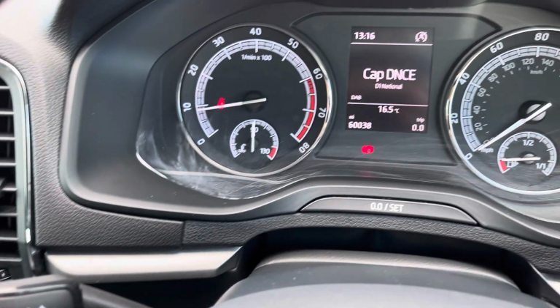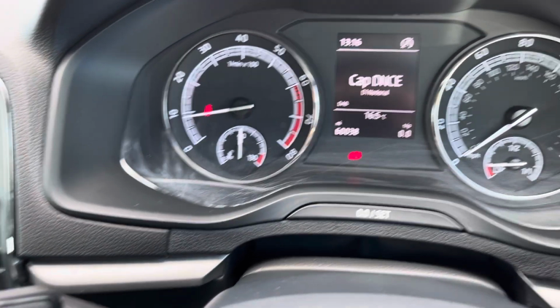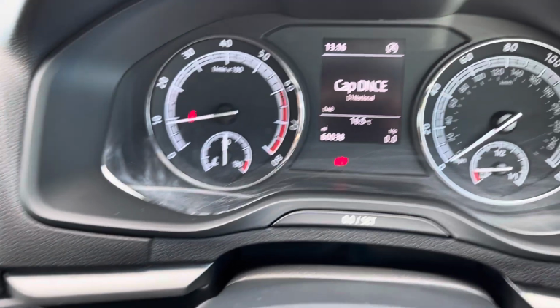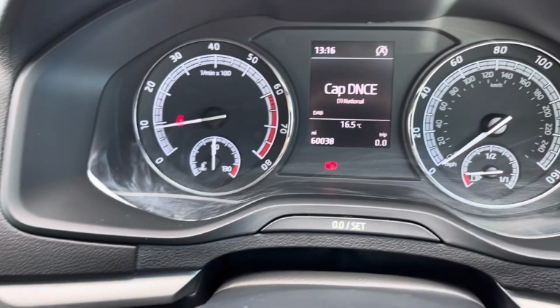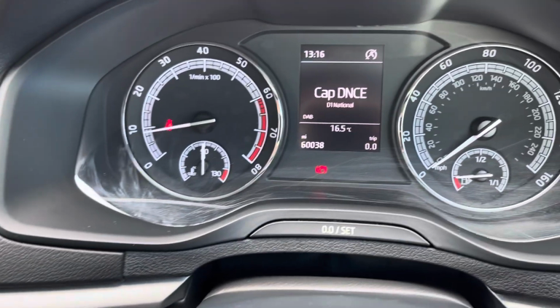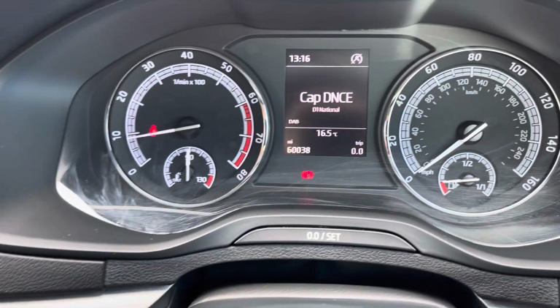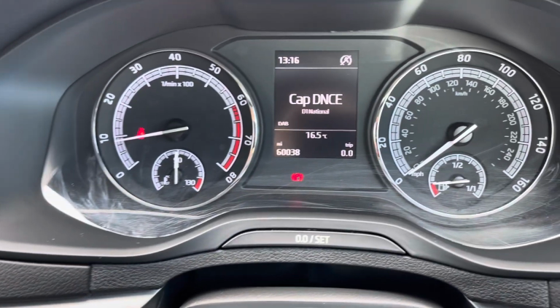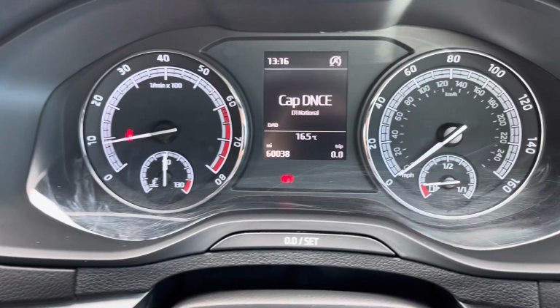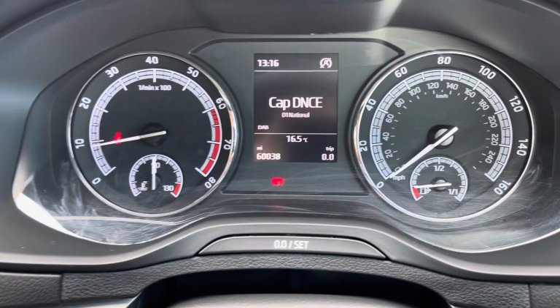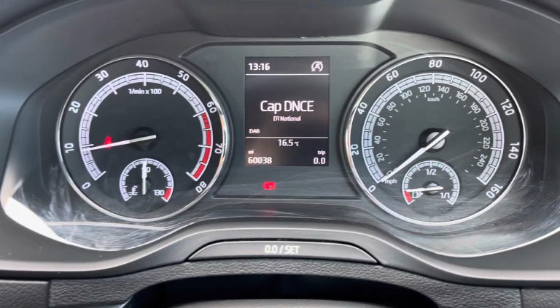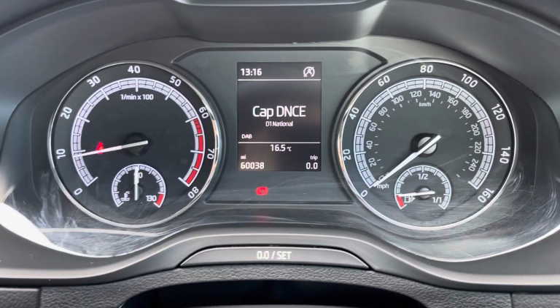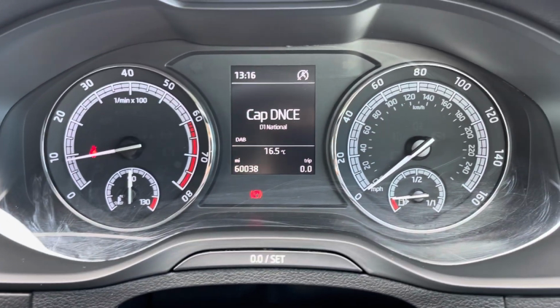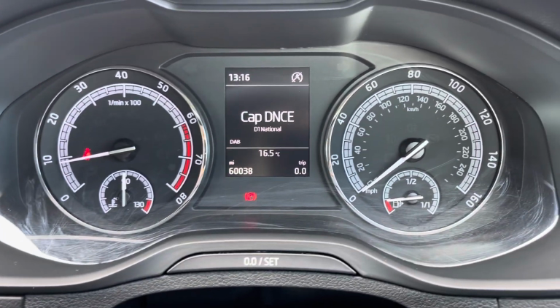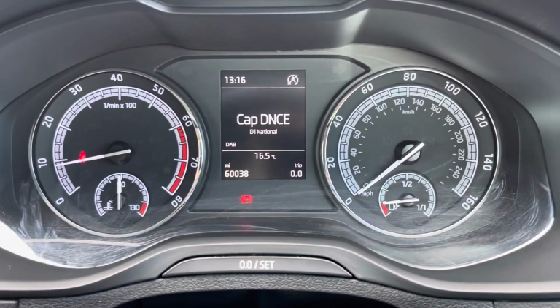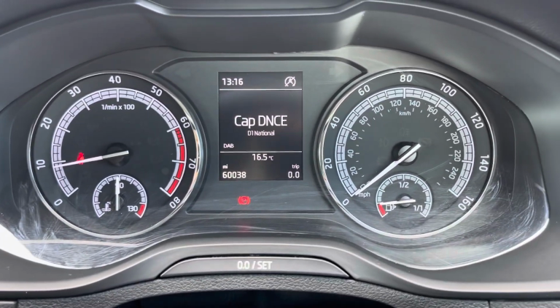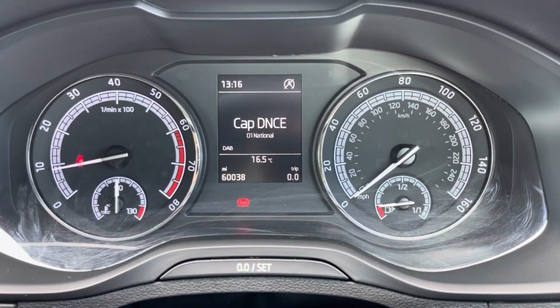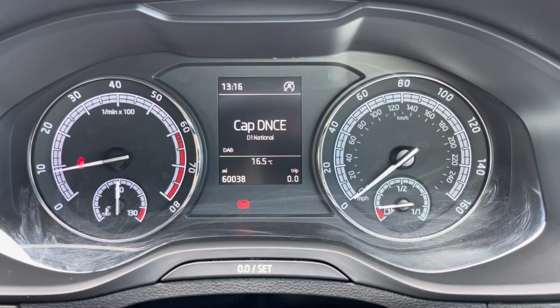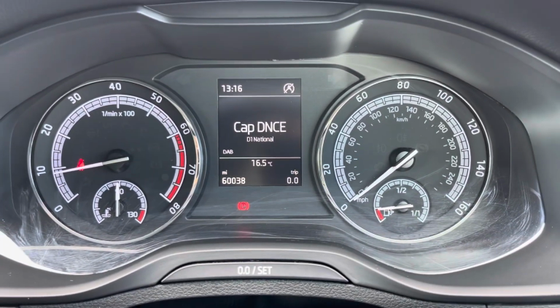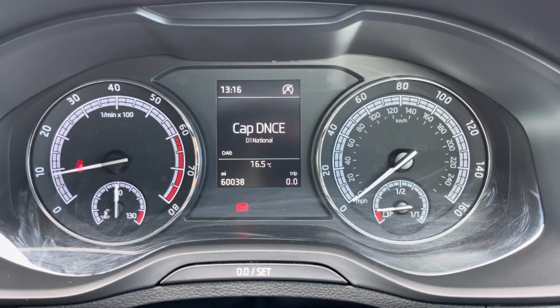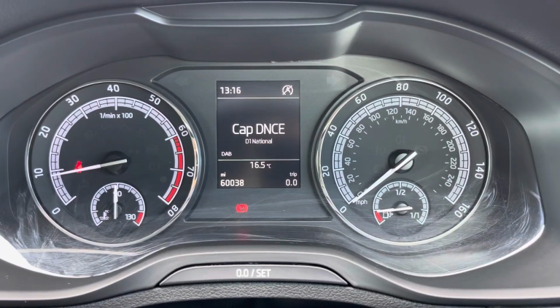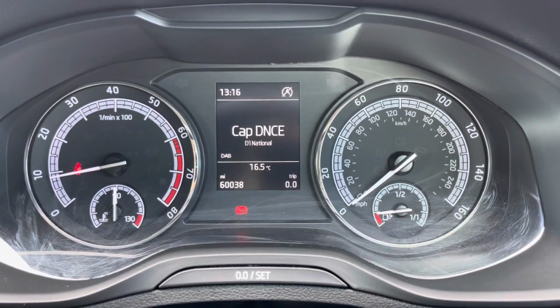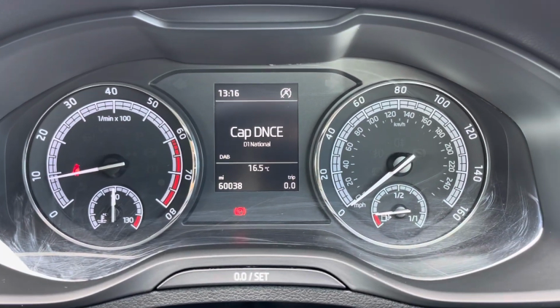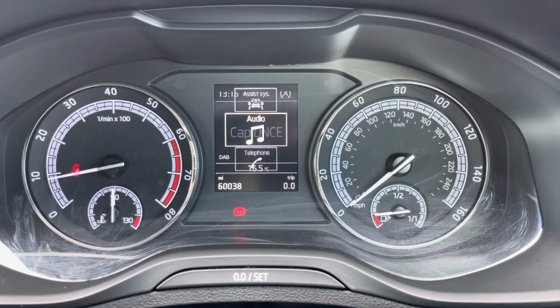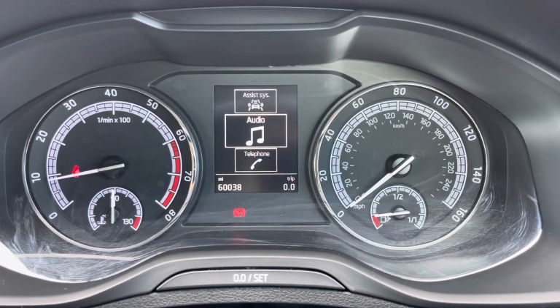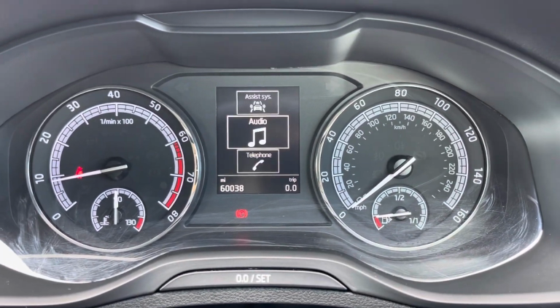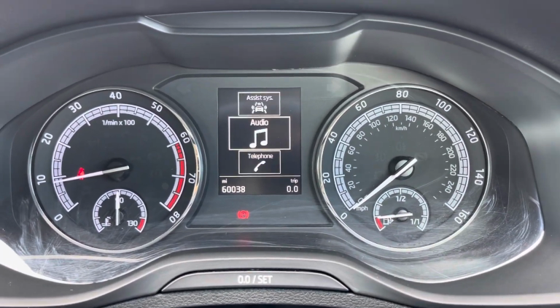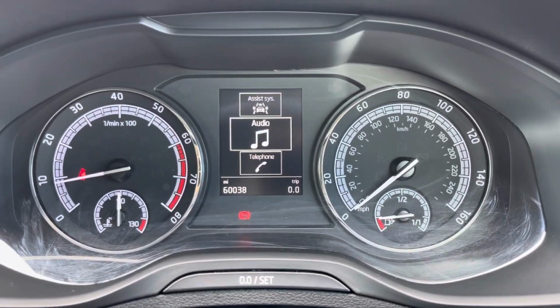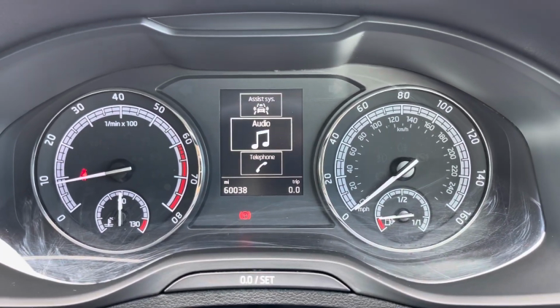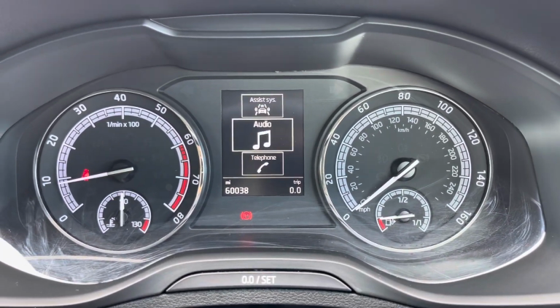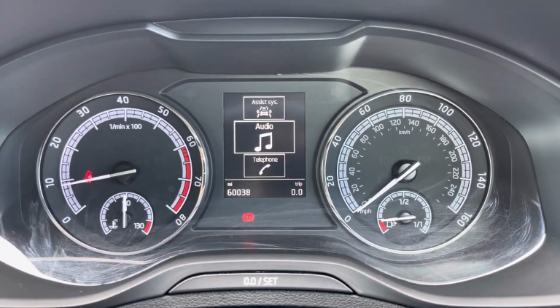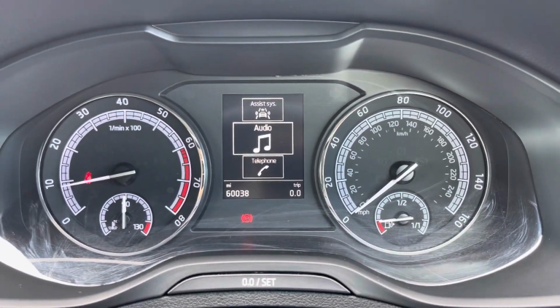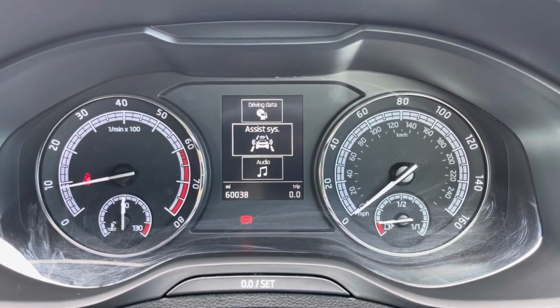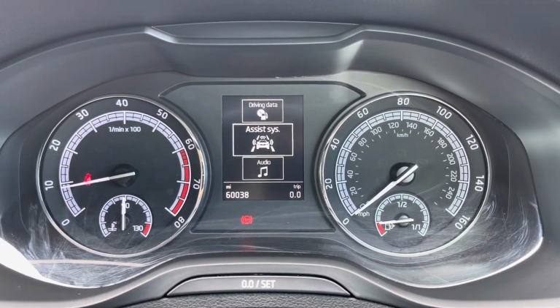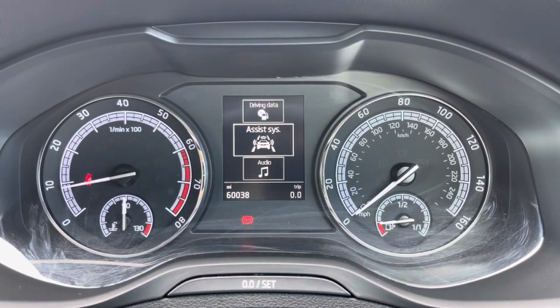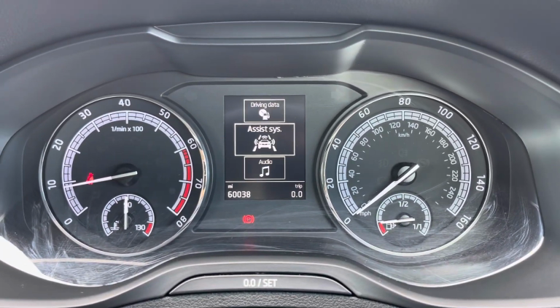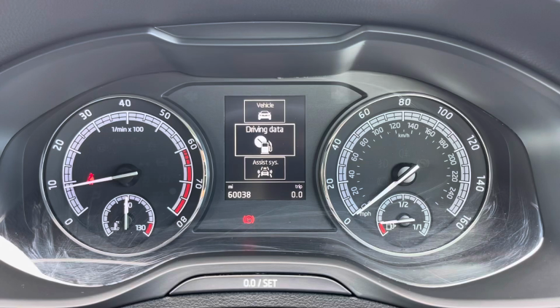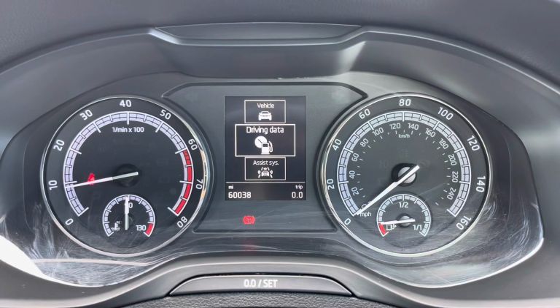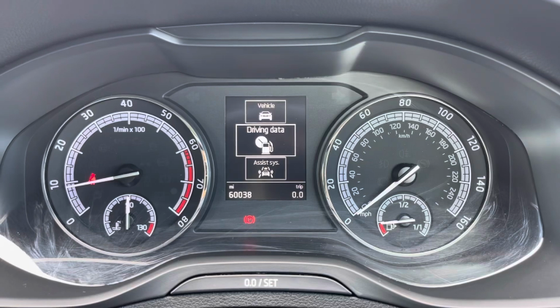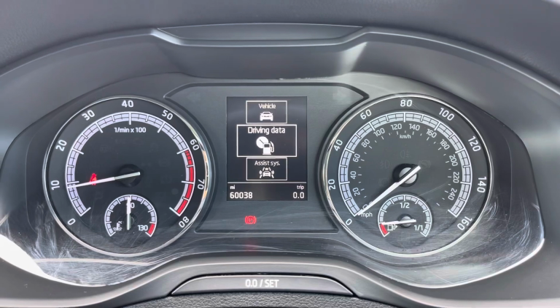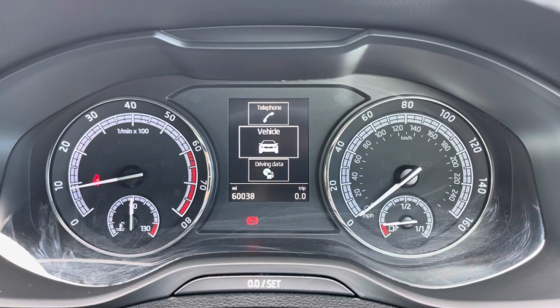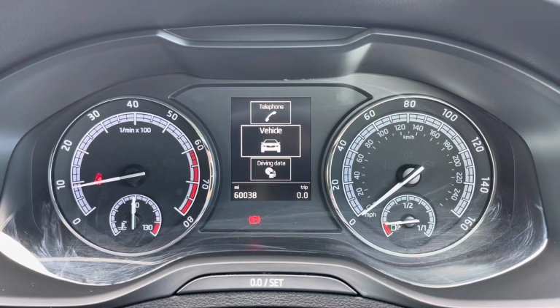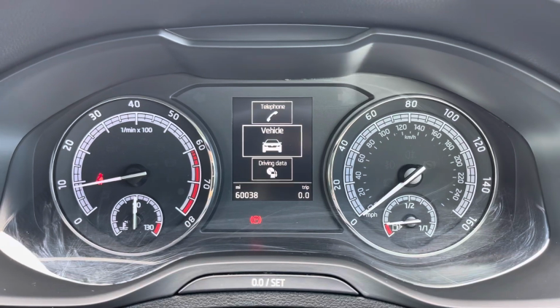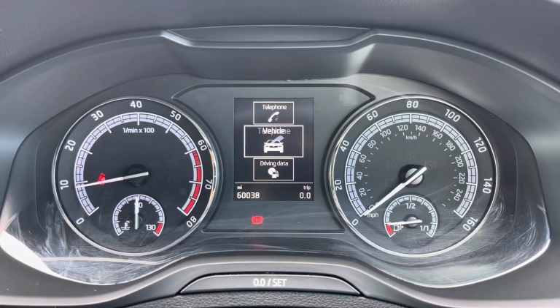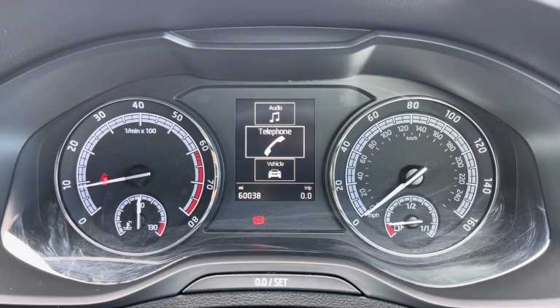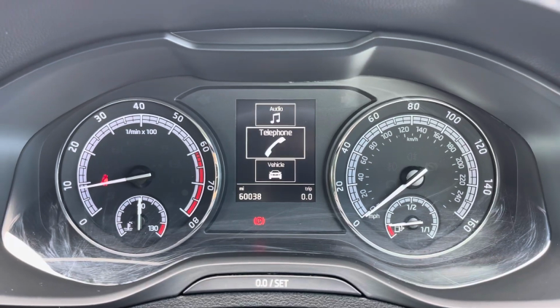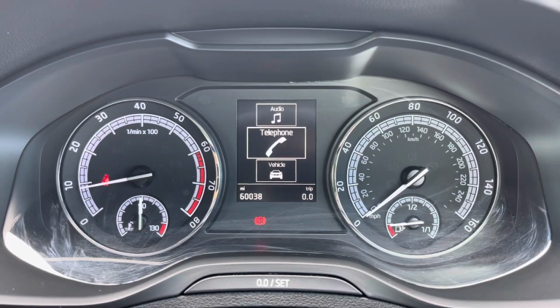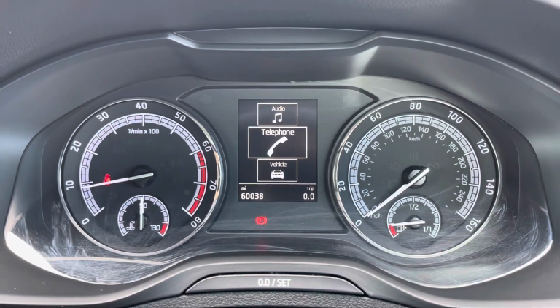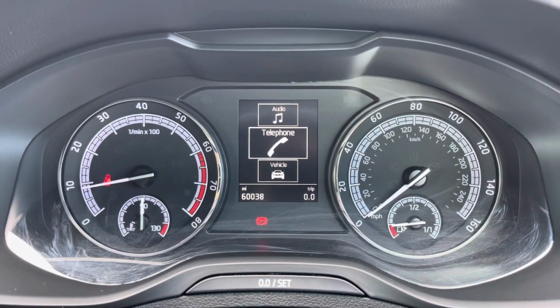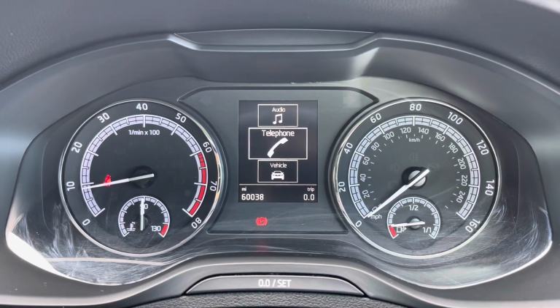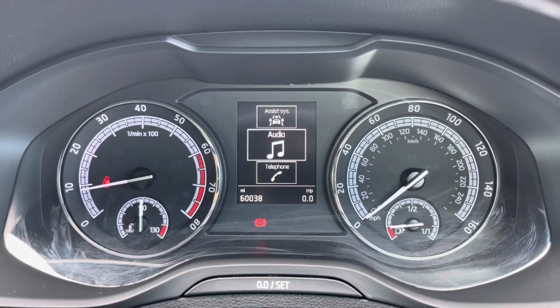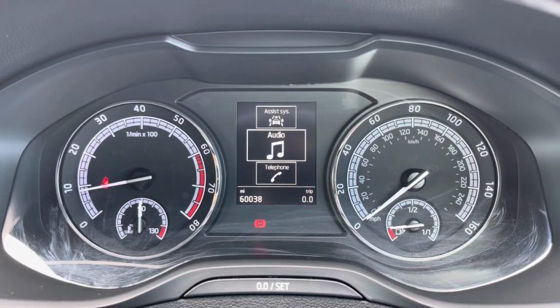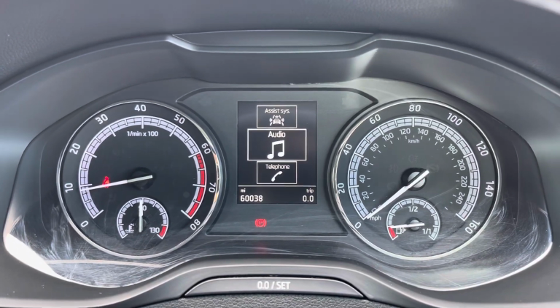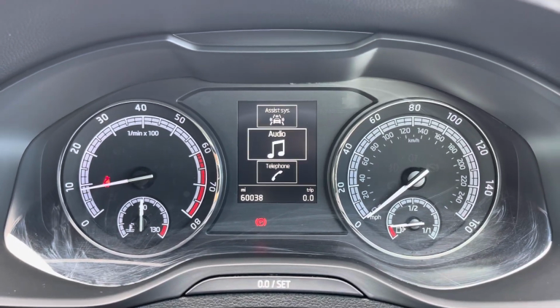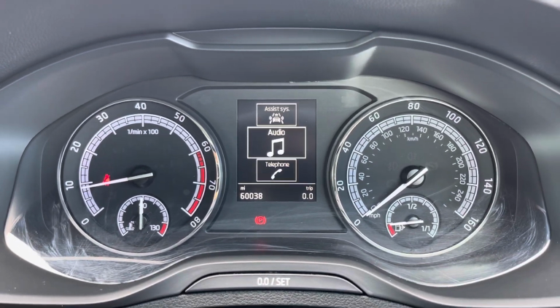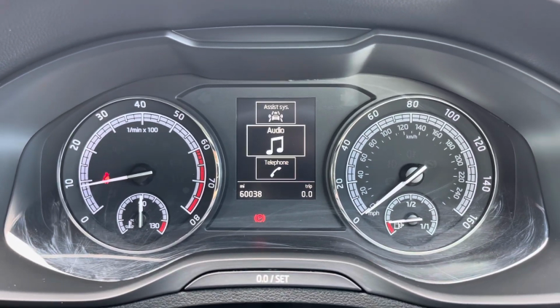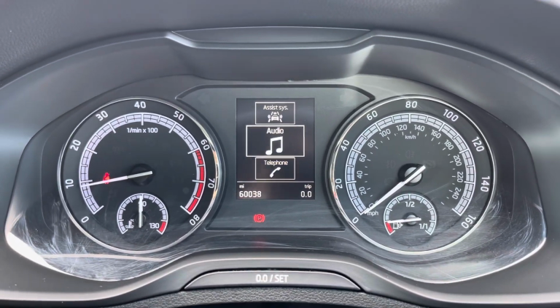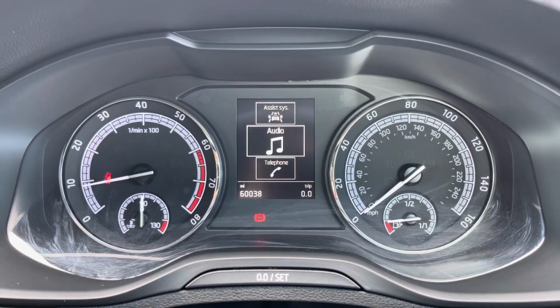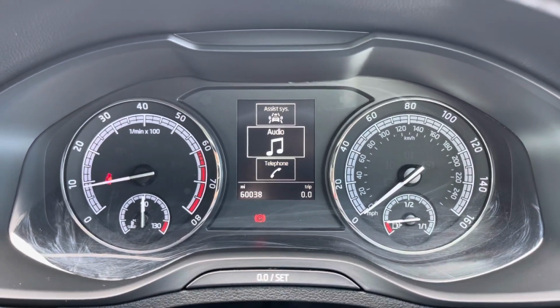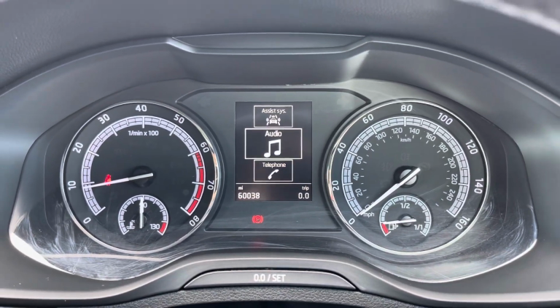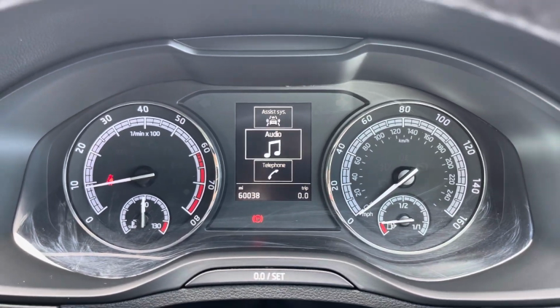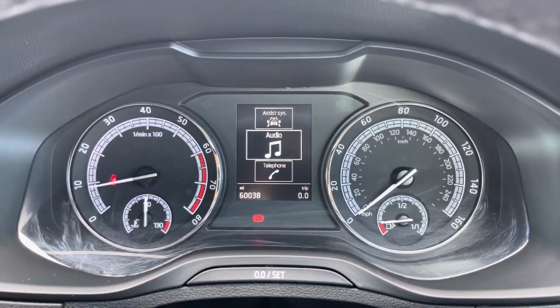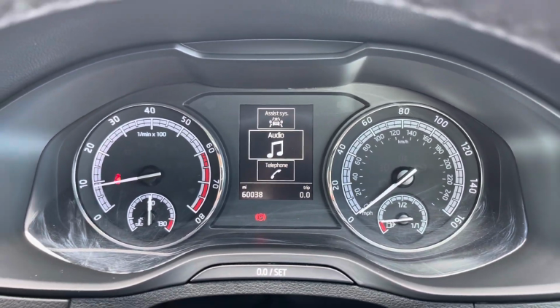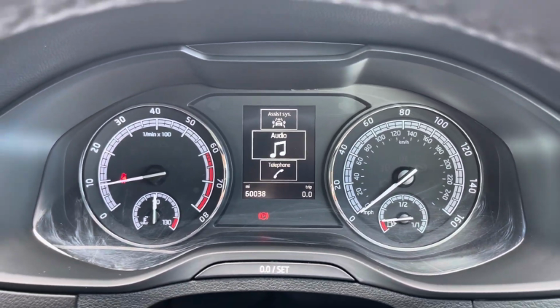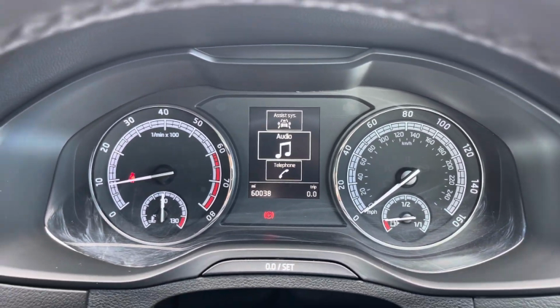Taking a look up behind the wheel, you'll find the exact mileage and you can flip between functions such as your audio, telephone and any trip information.